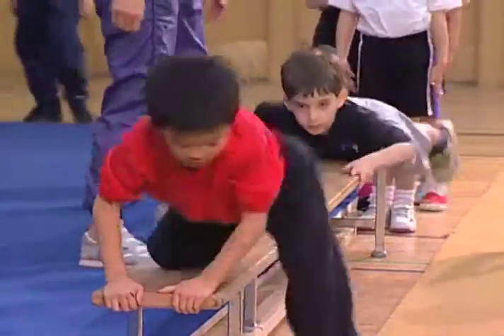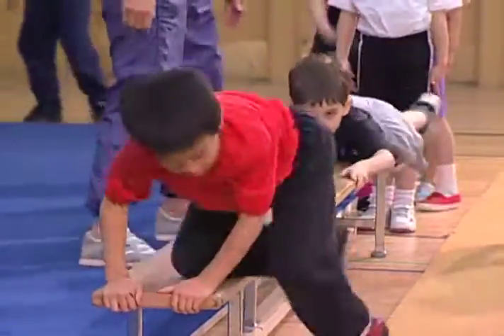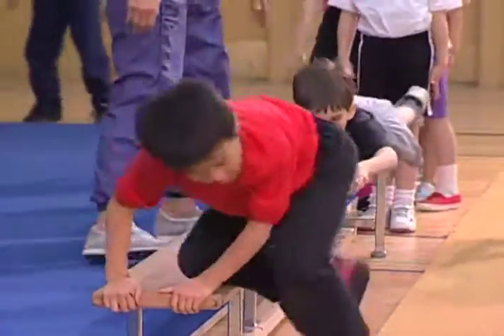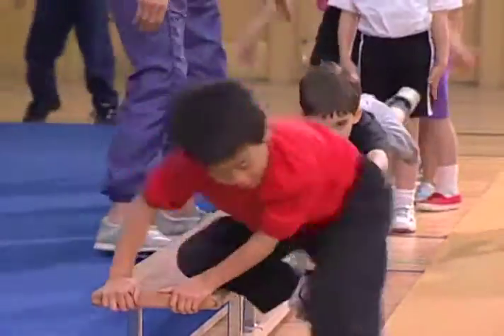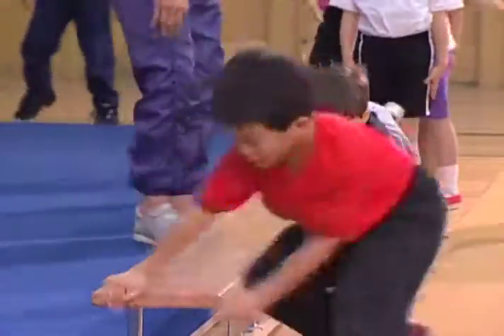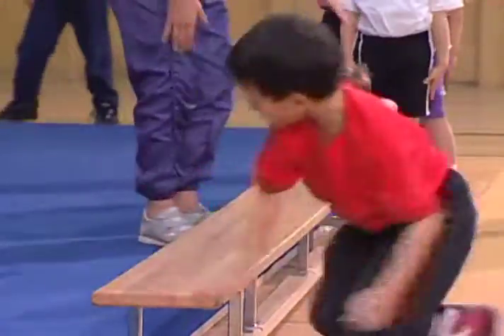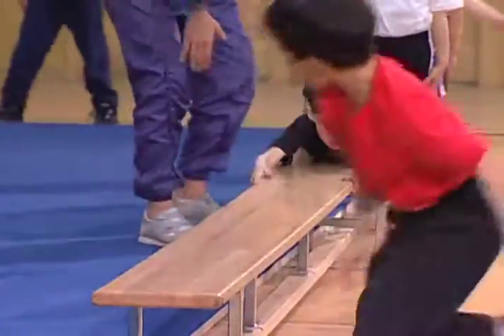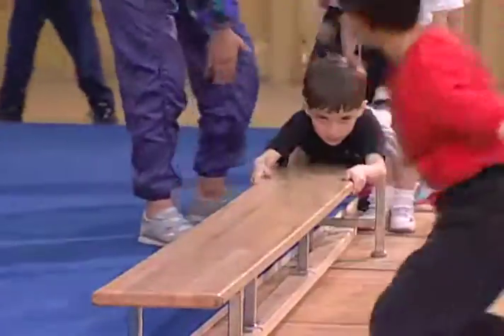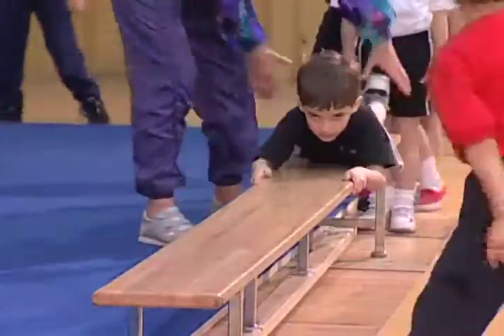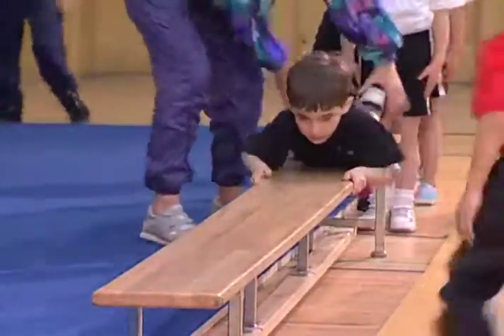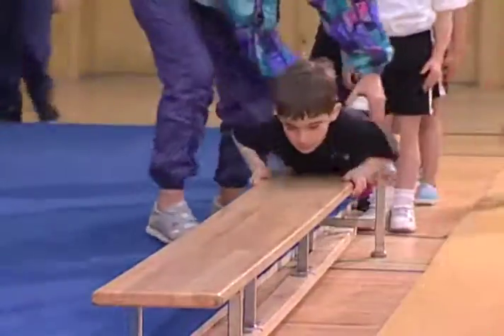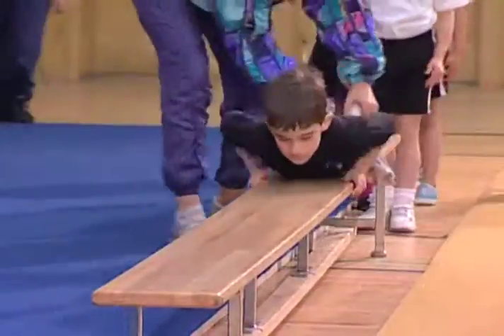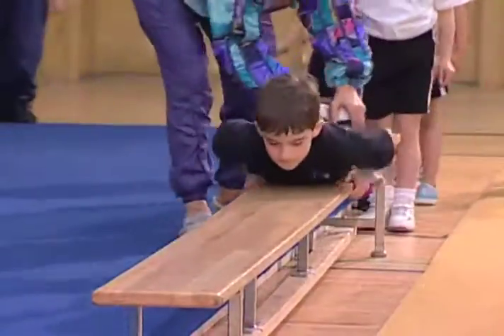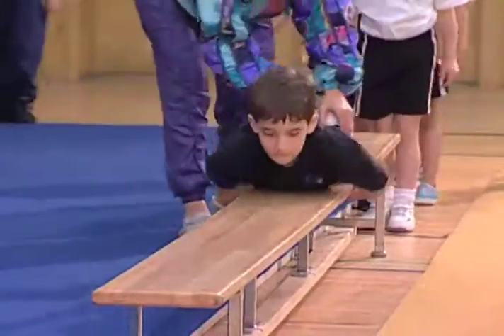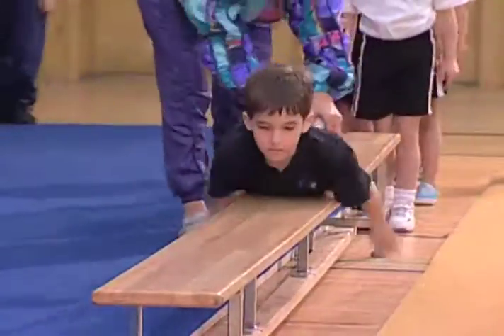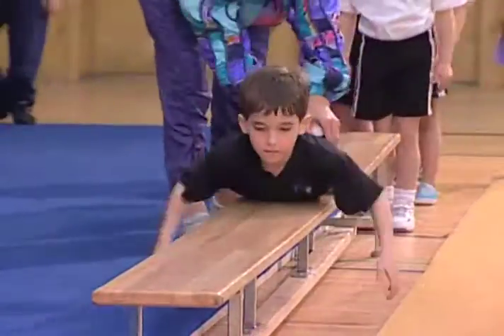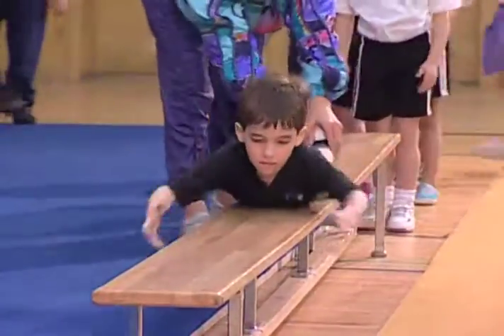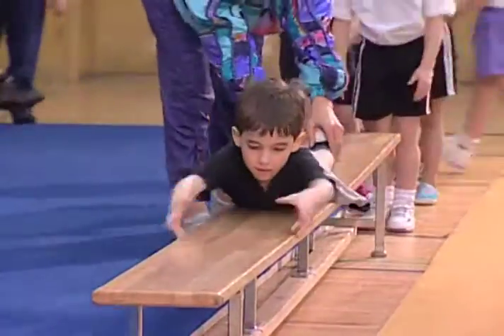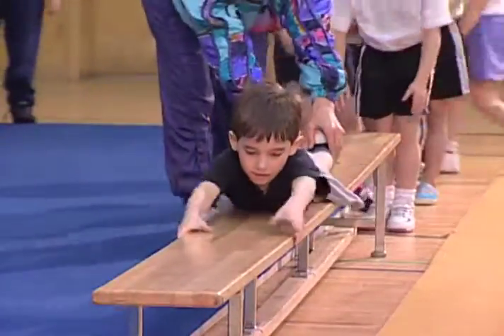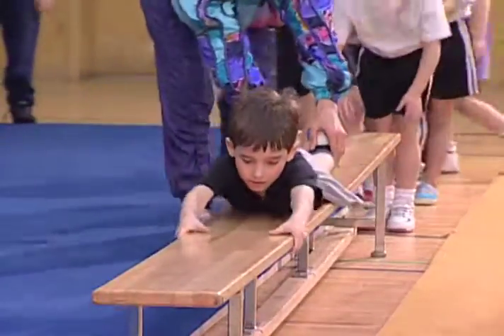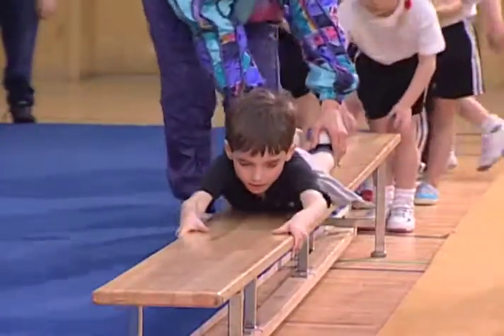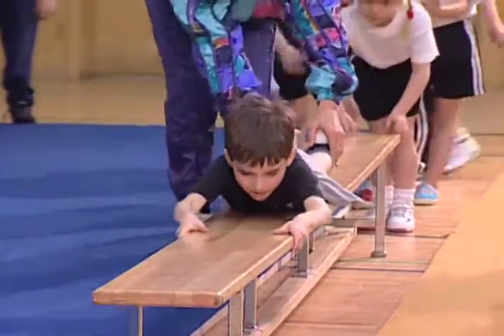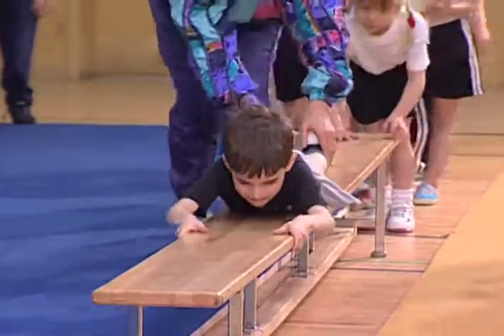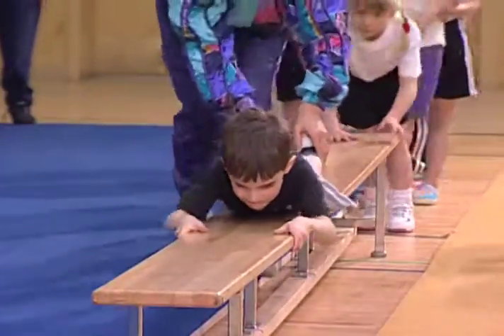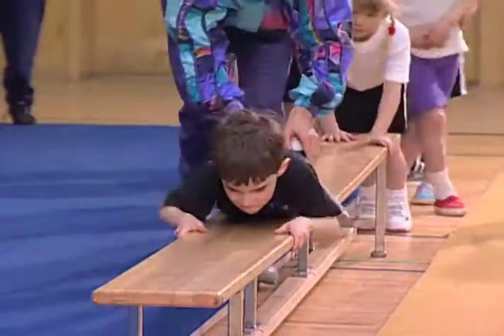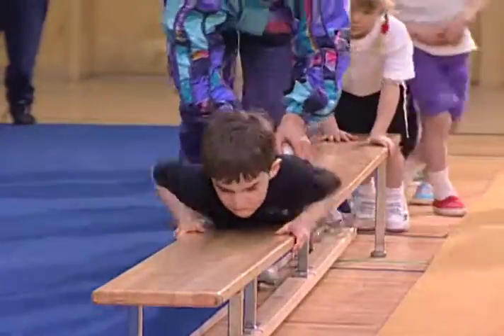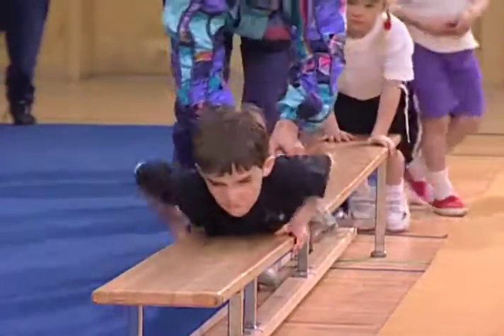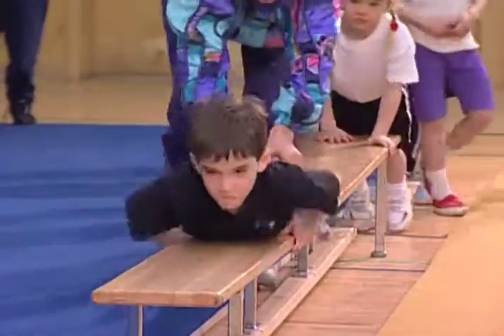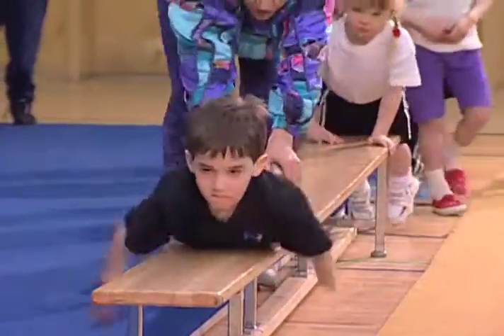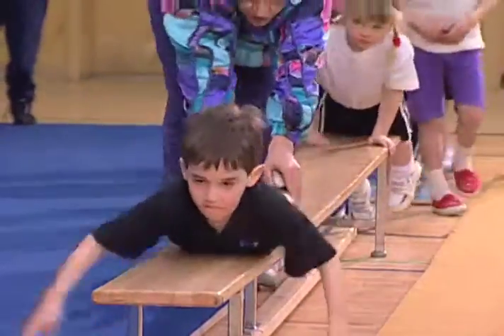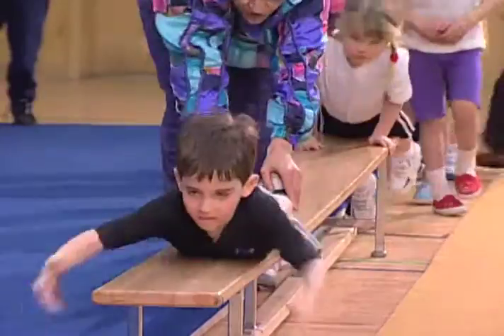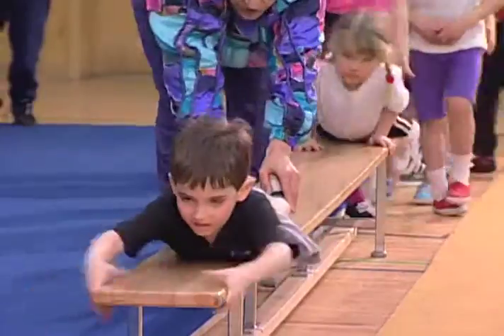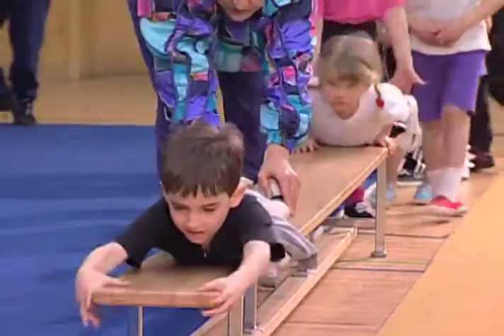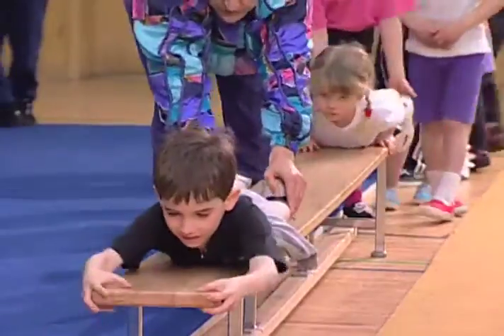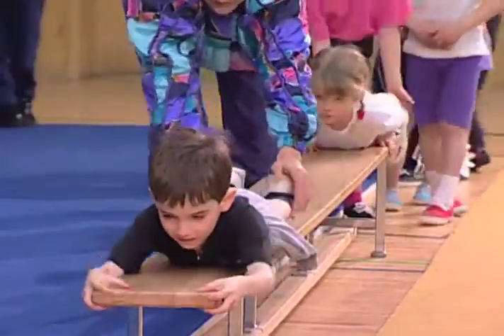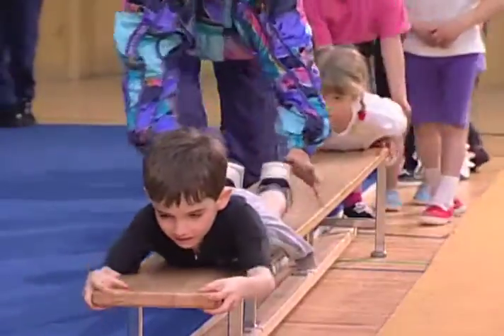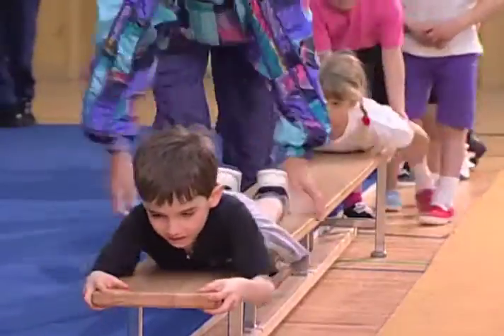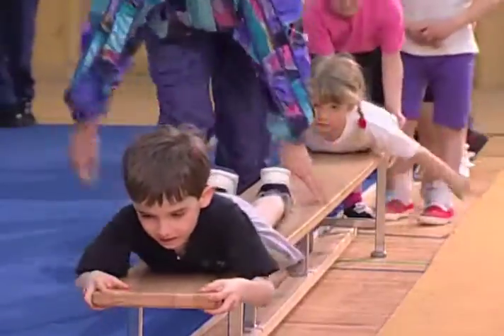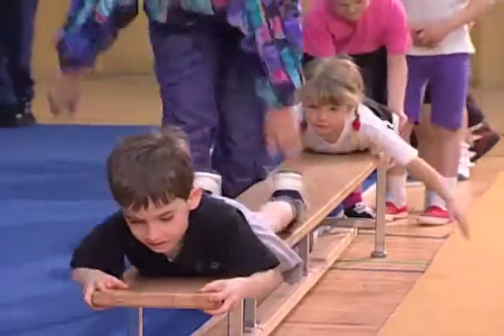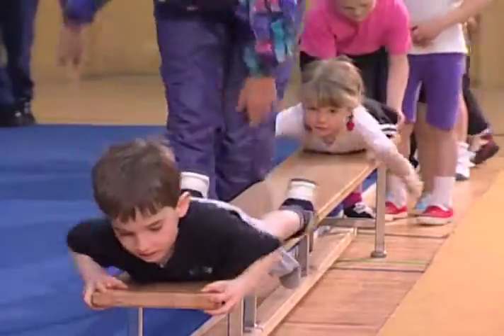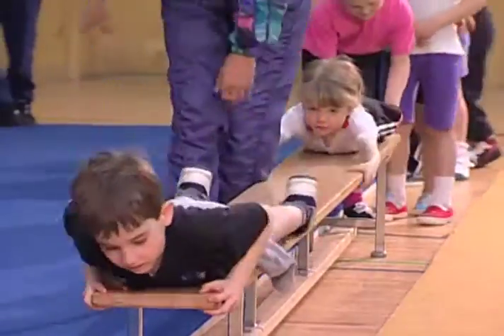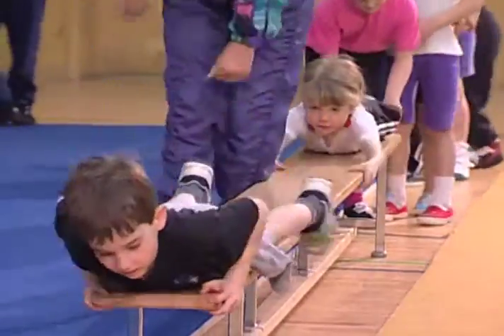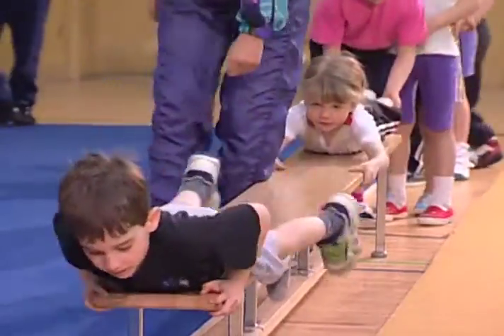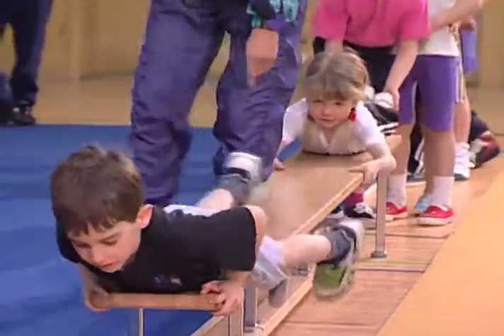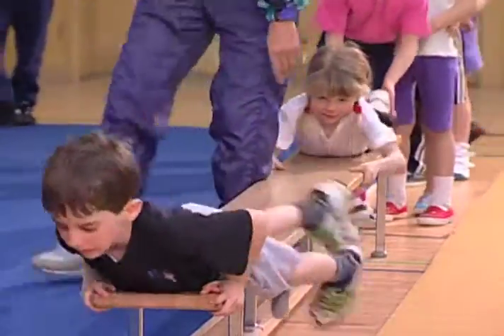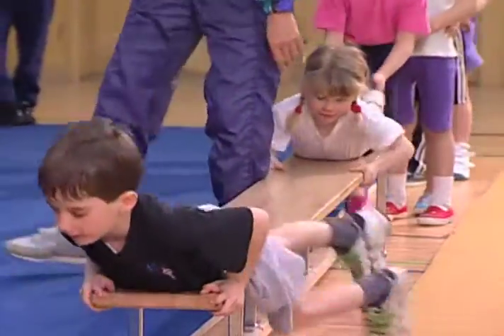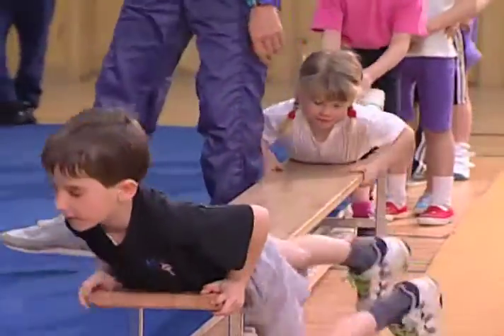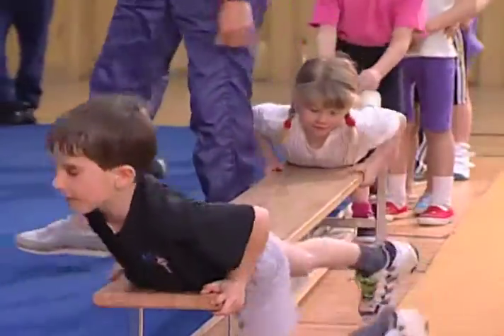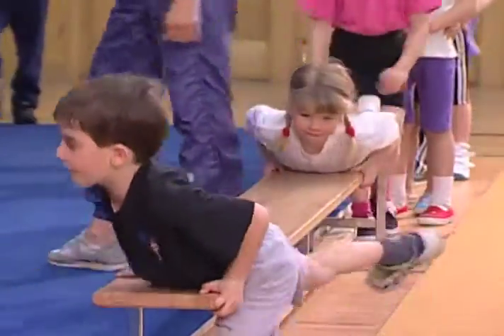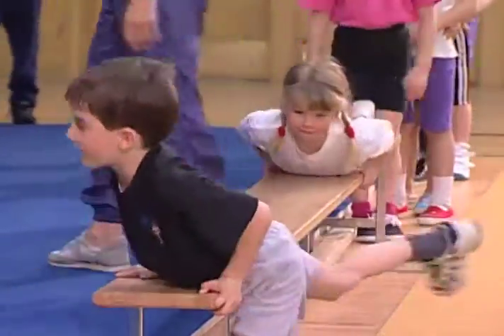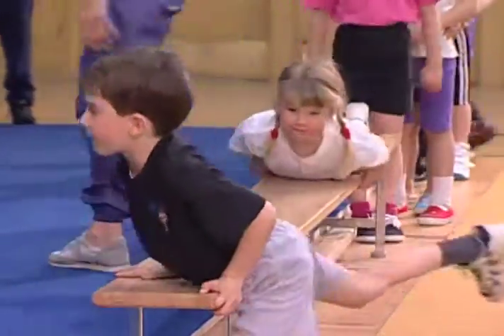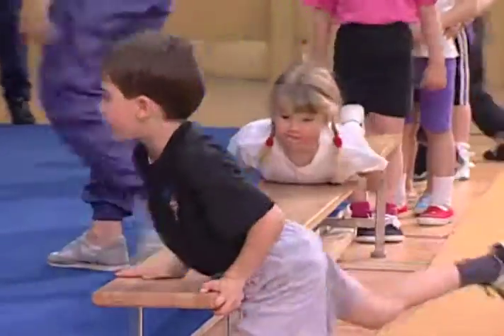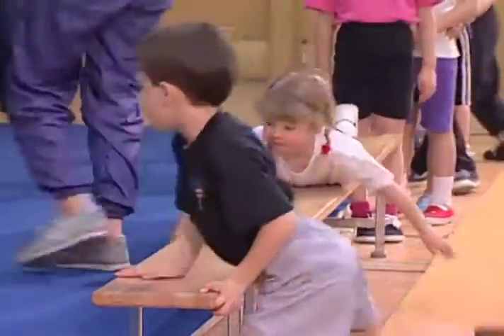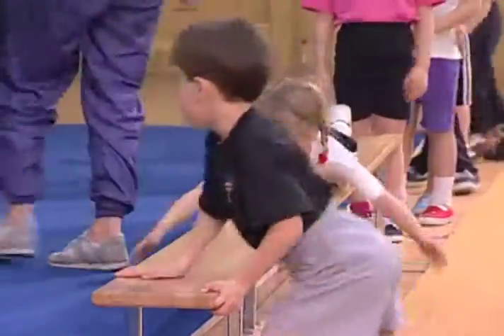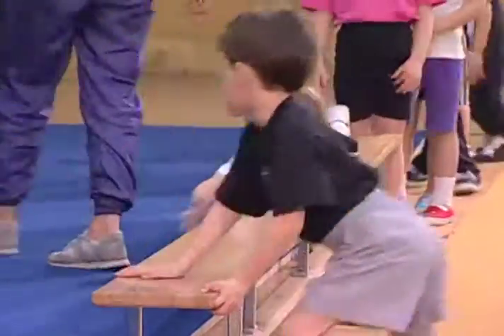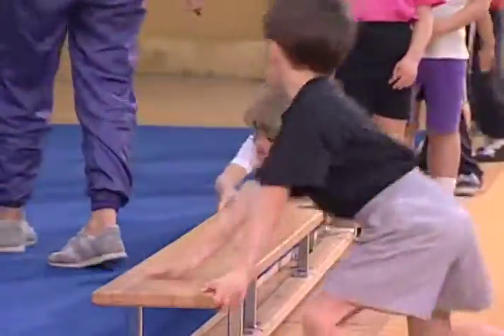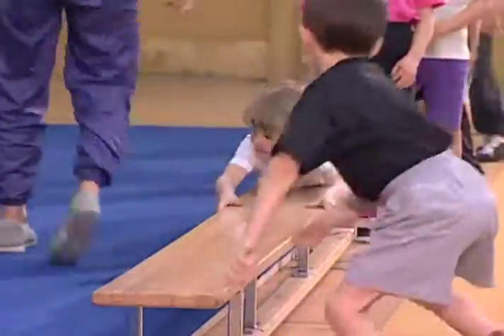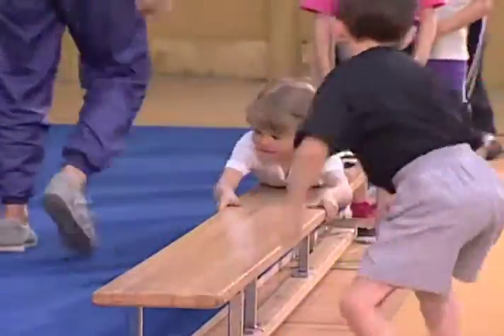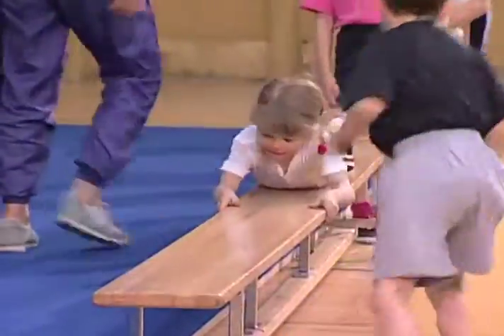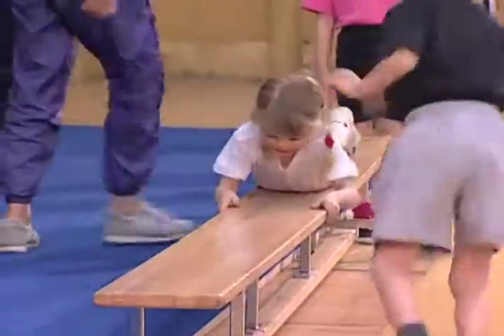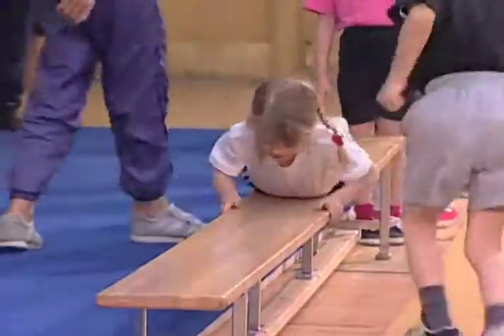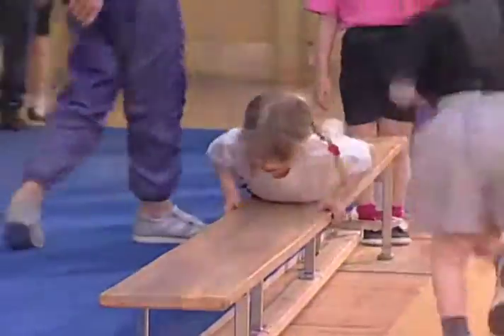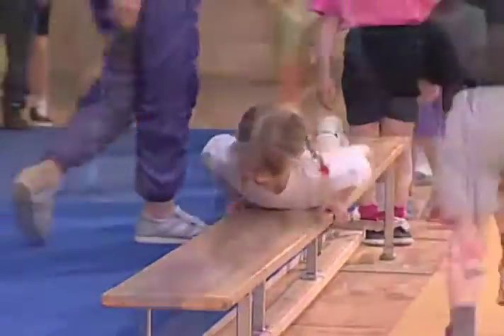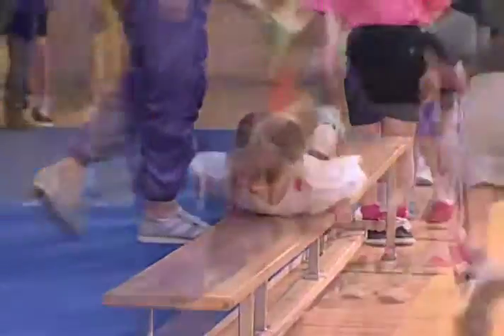And push. And push. That's it. Push. And watch what we're going to do.